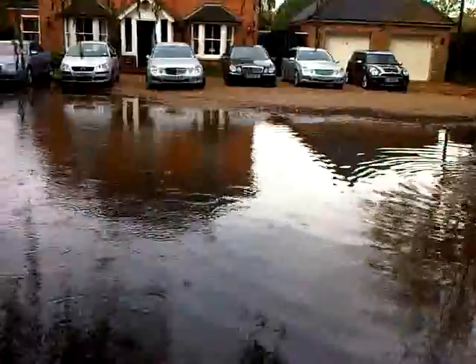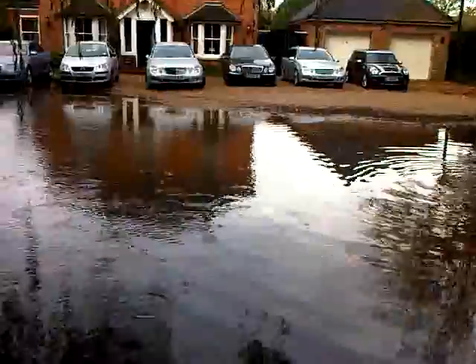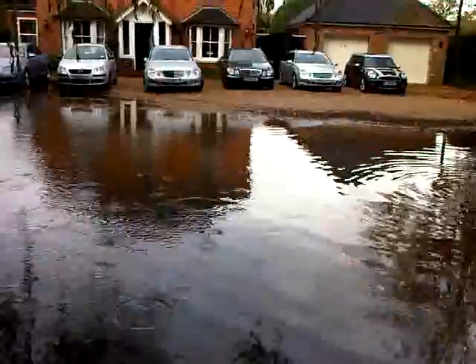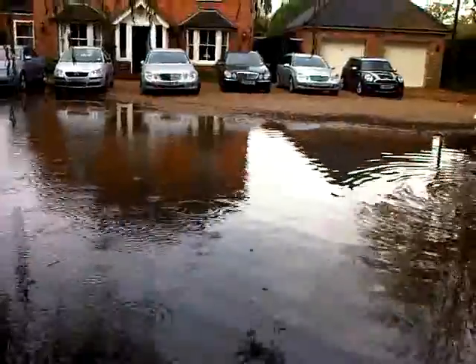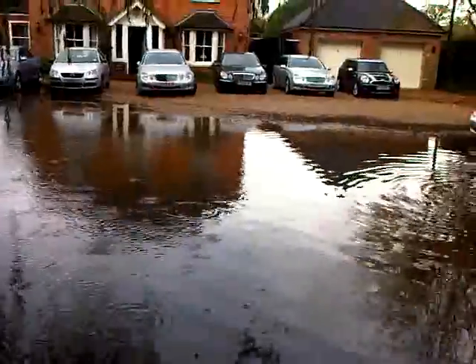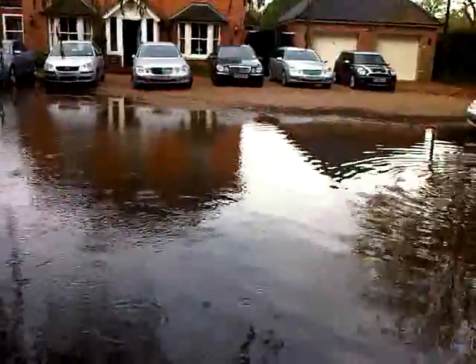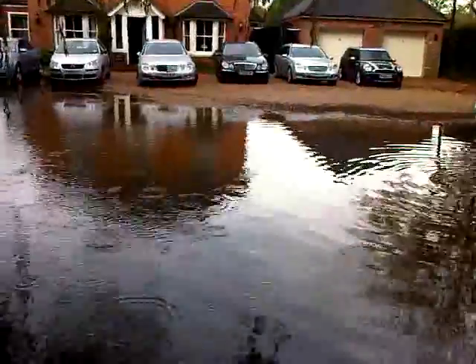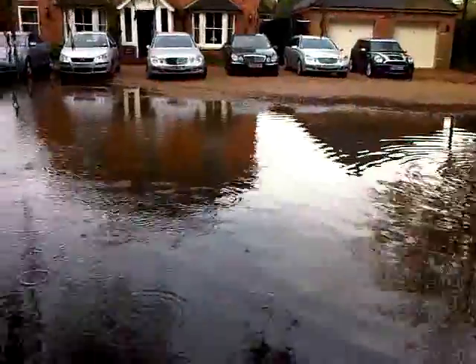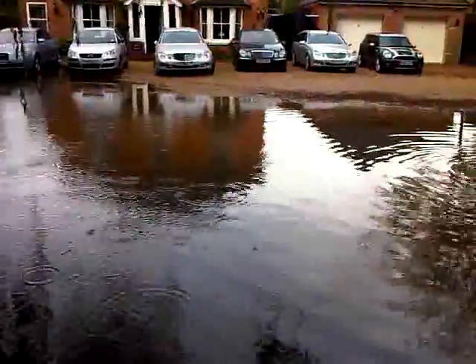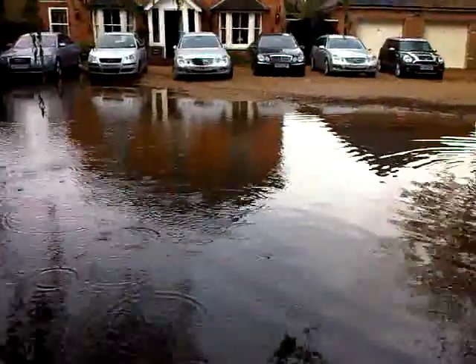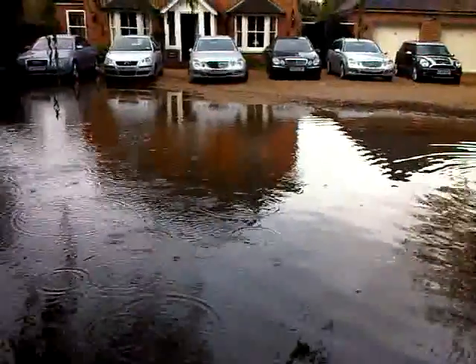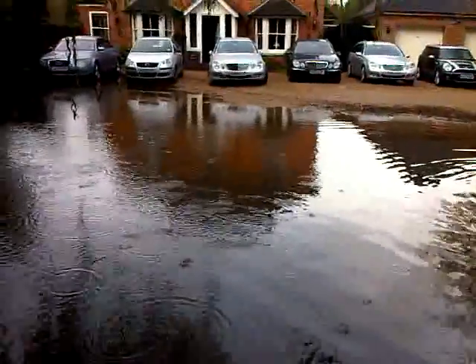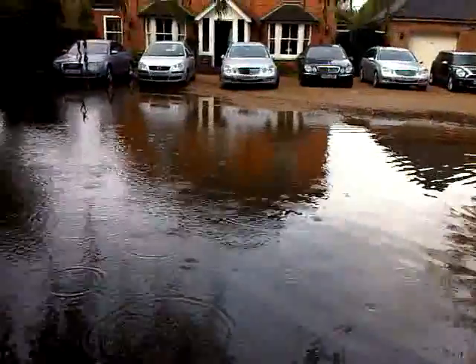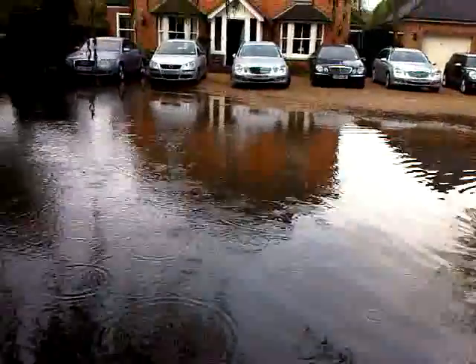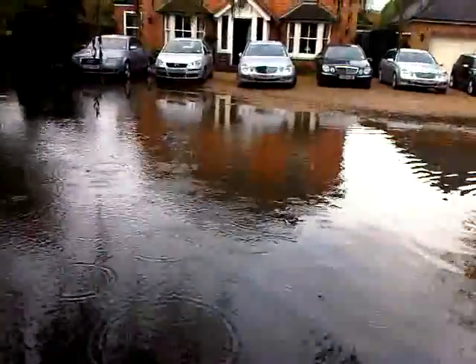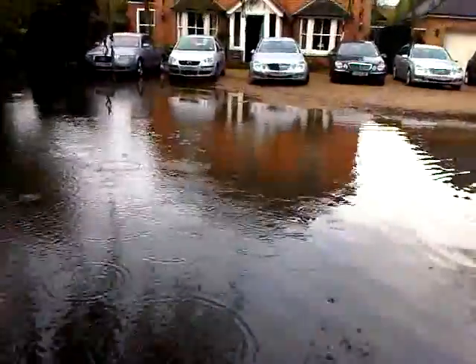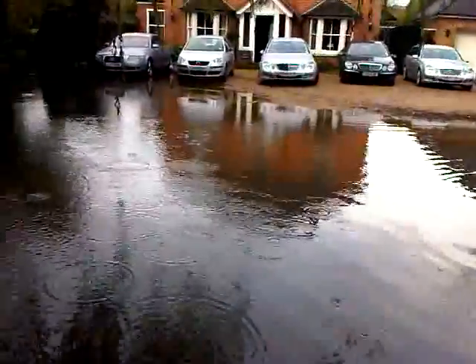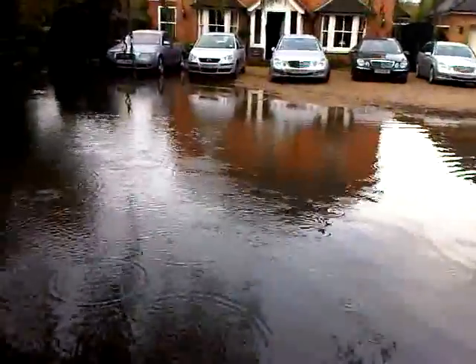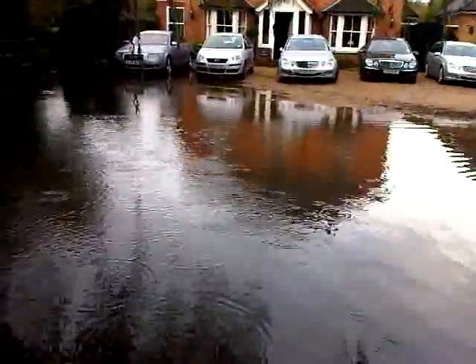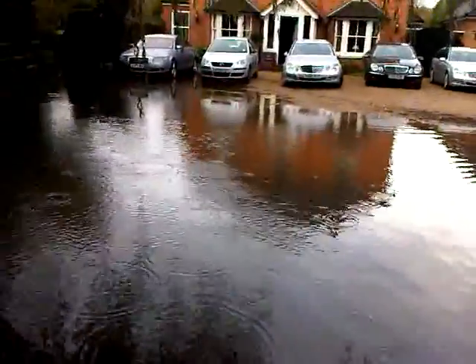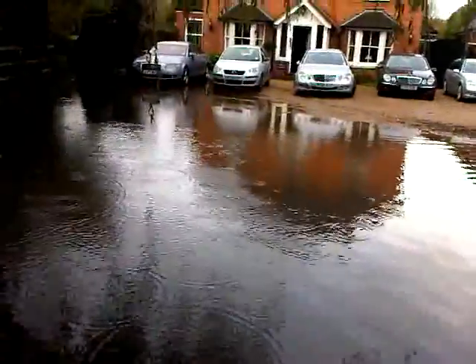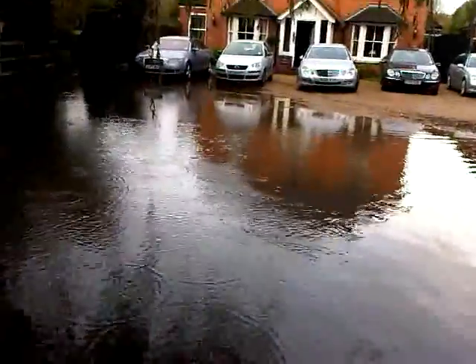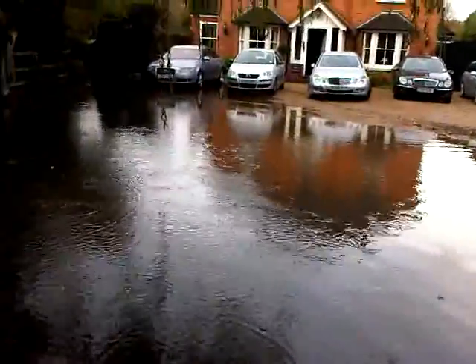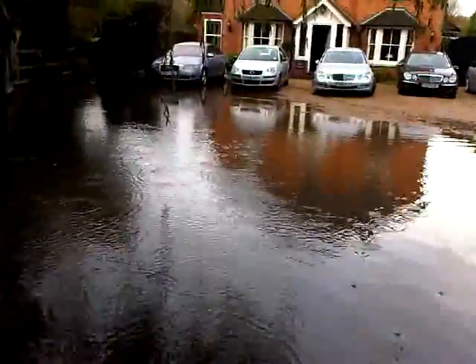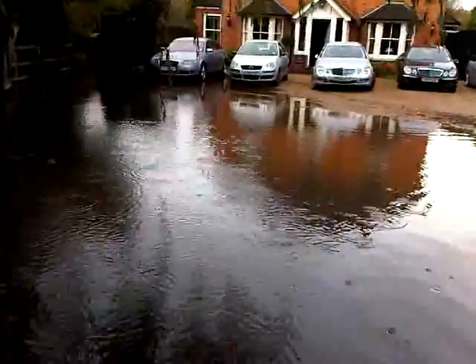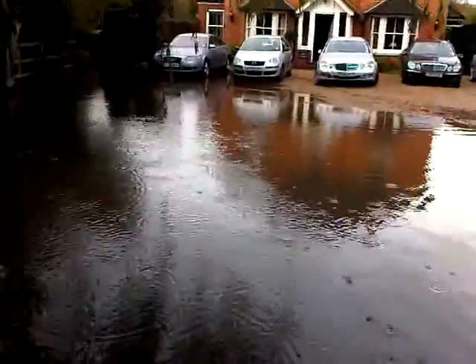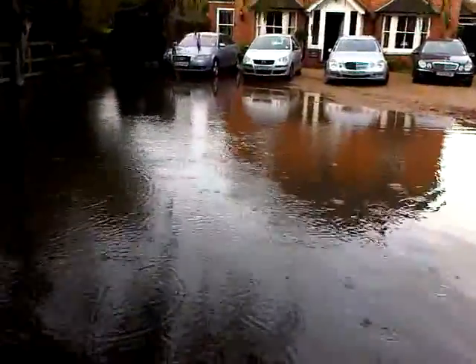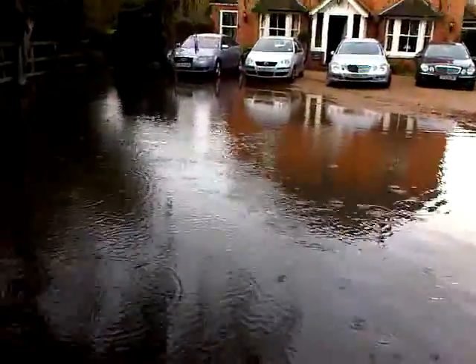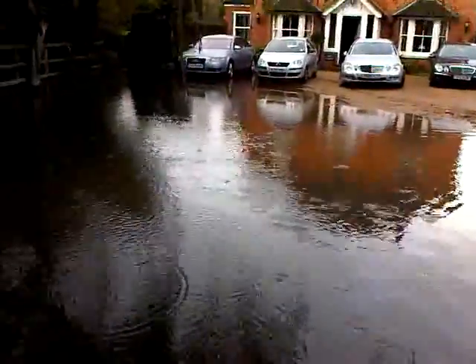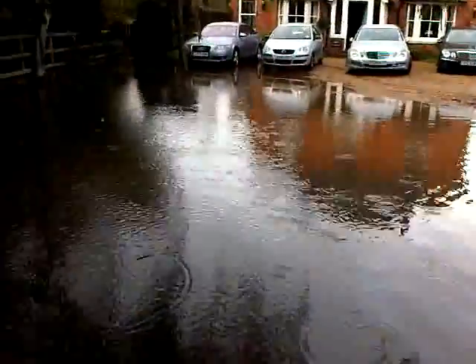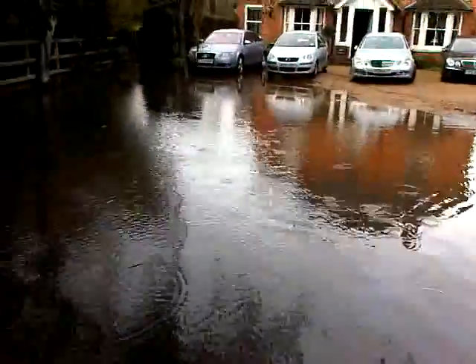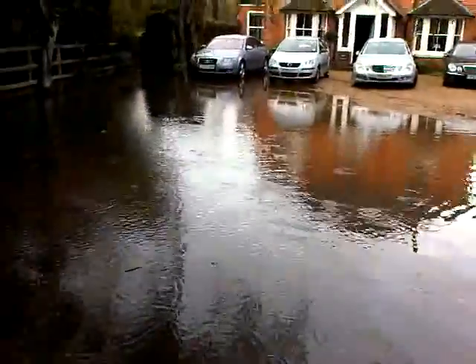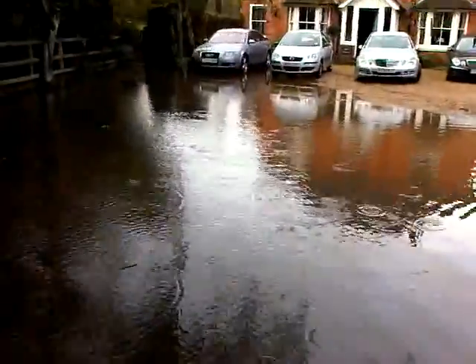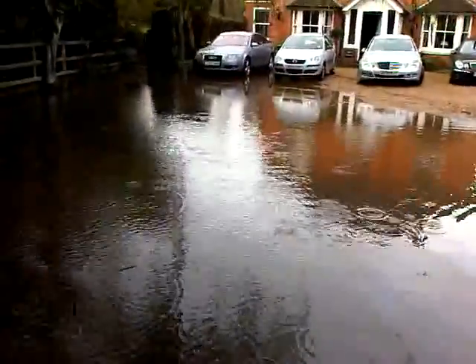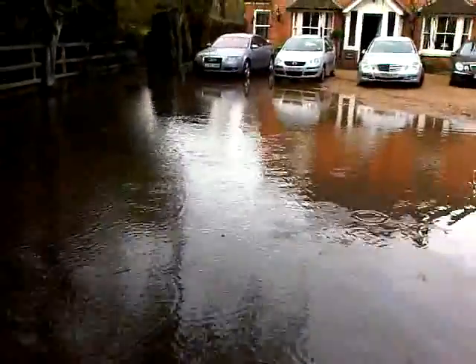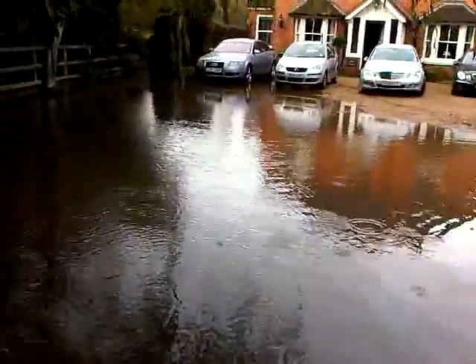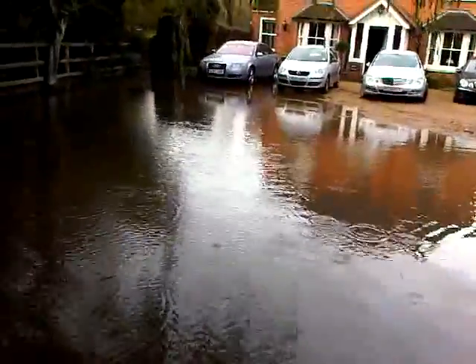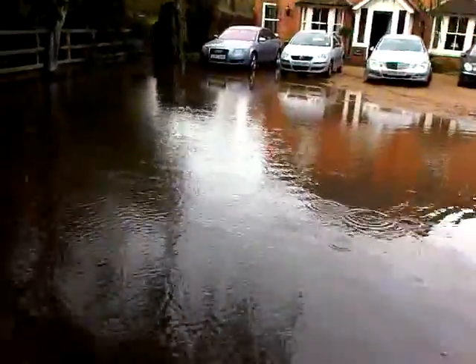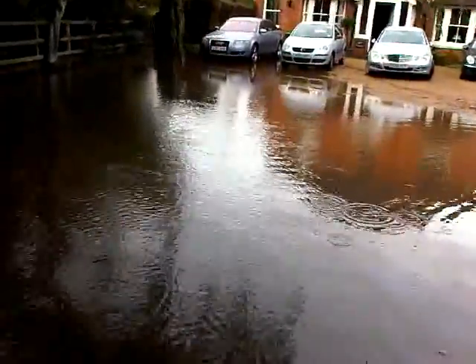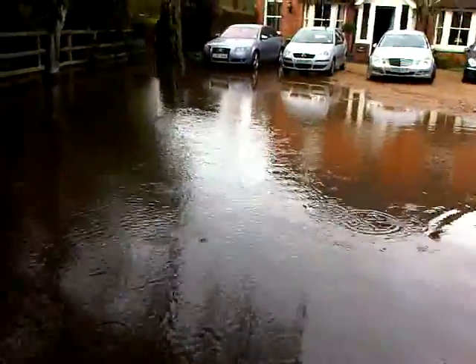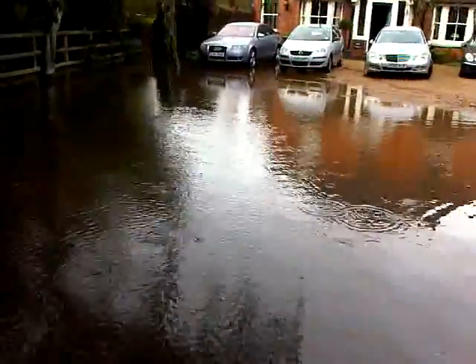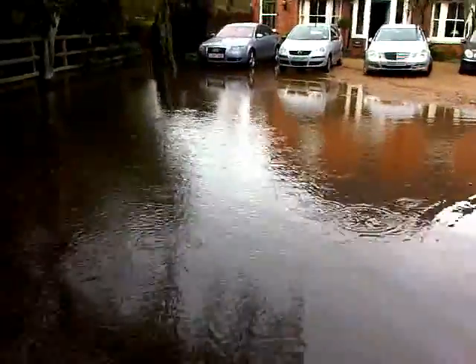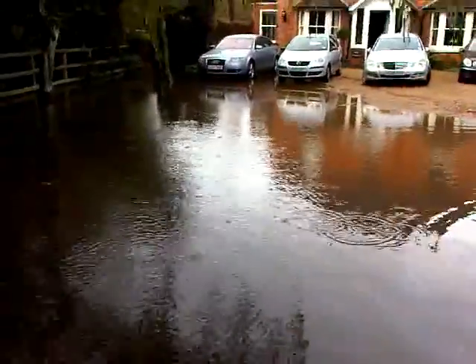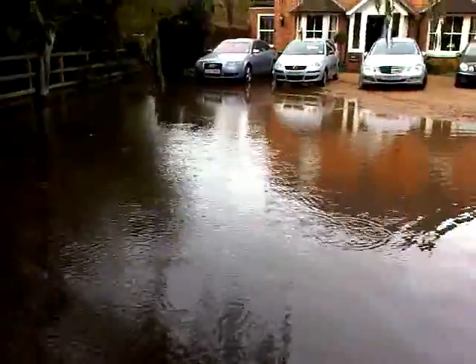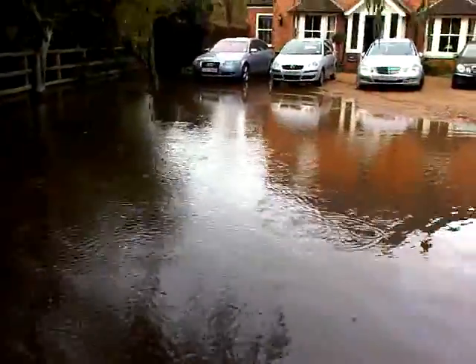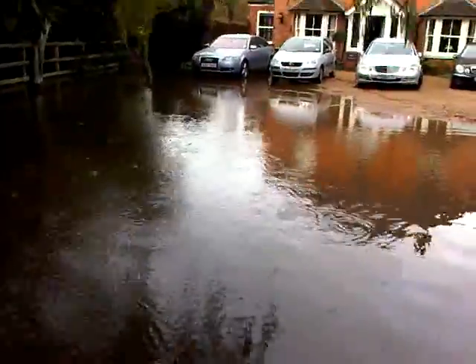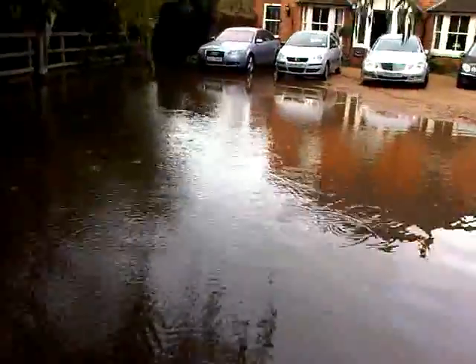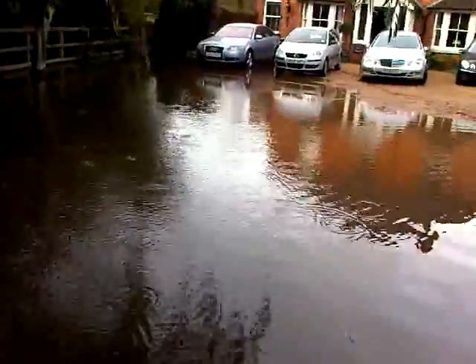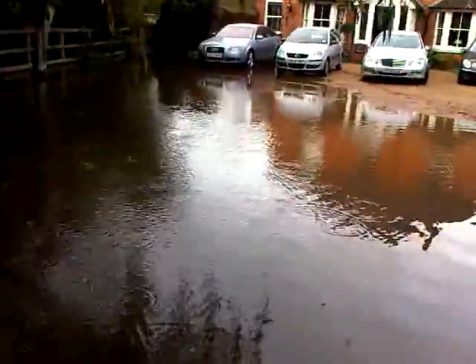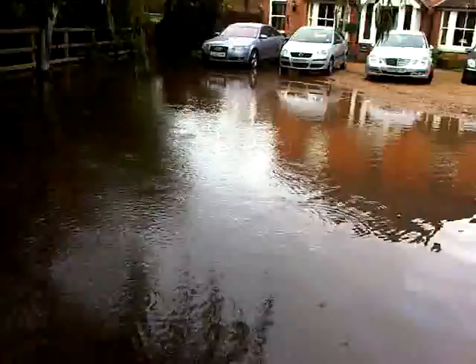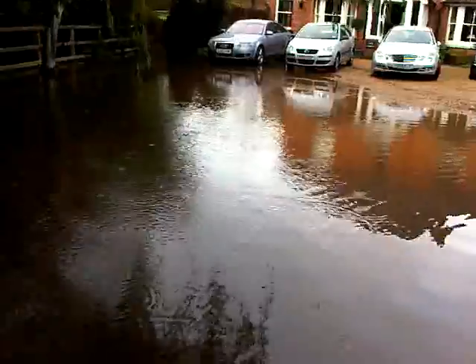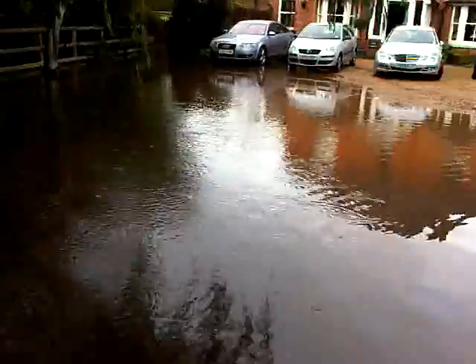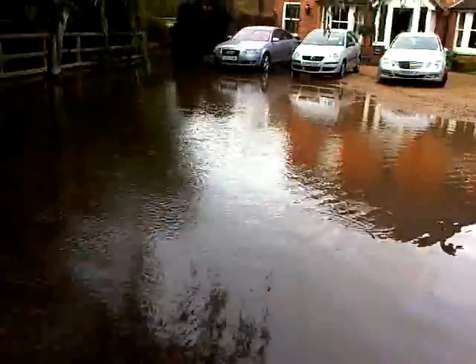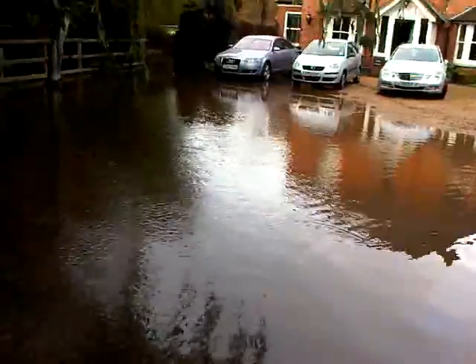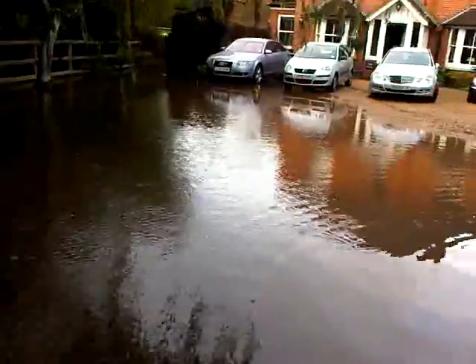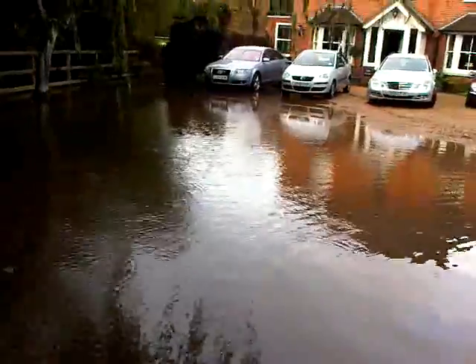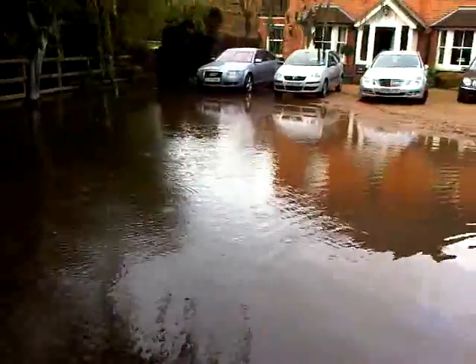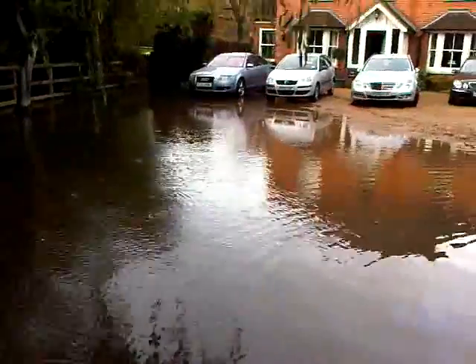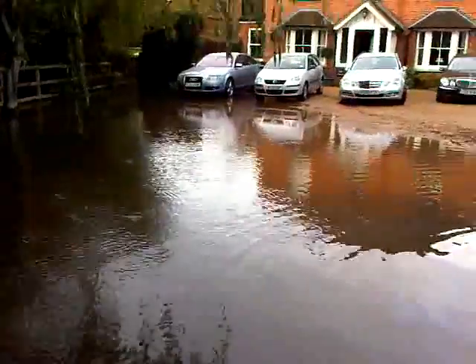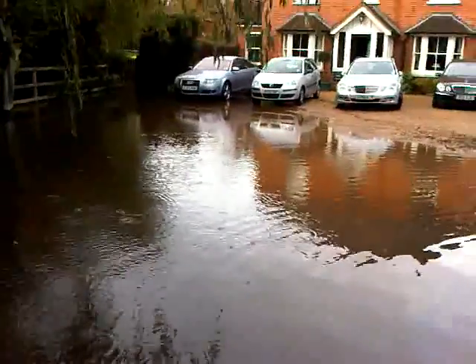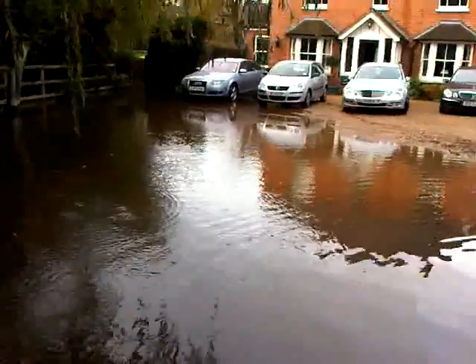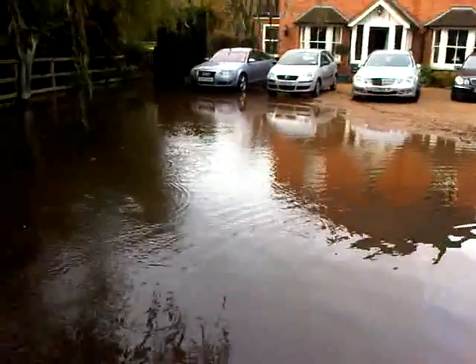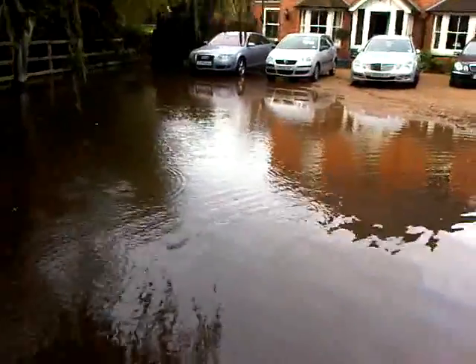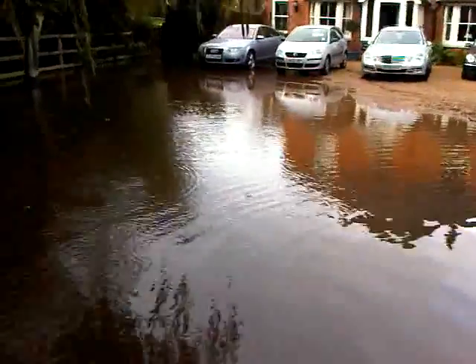Up the driveway as usual, running through there around the other side.